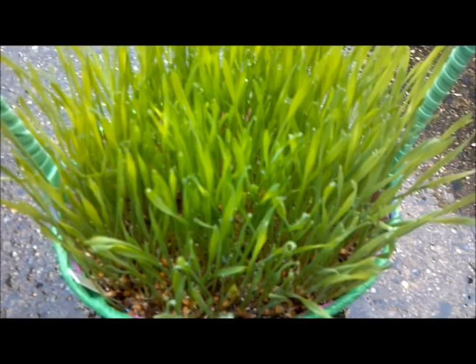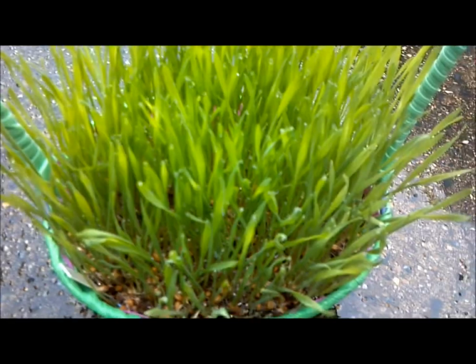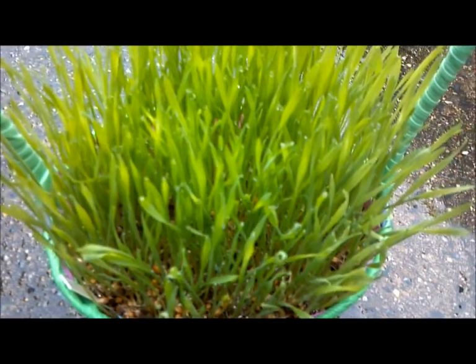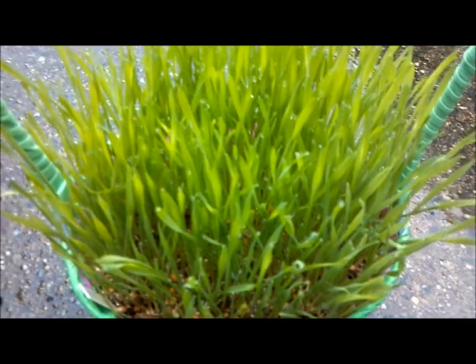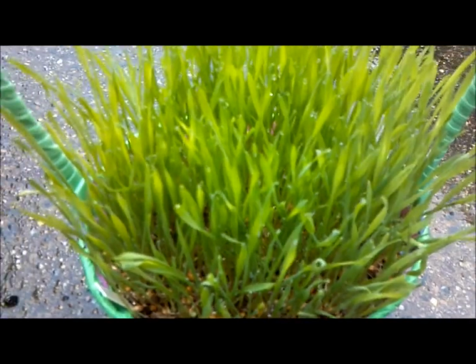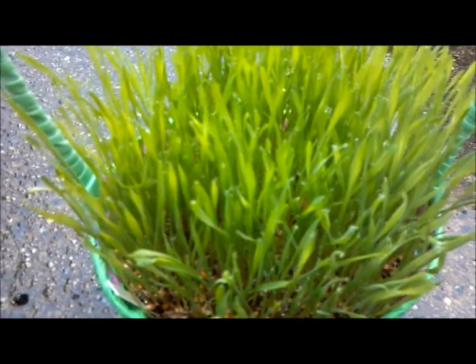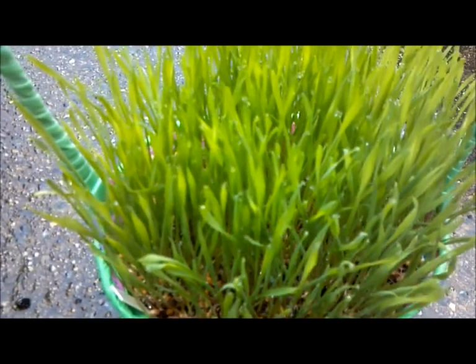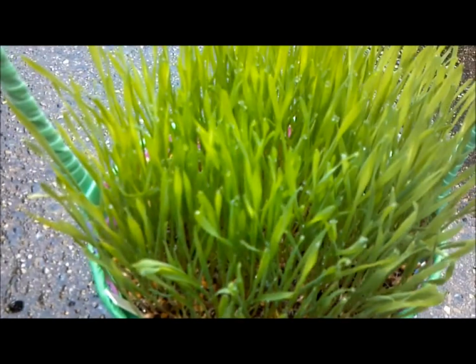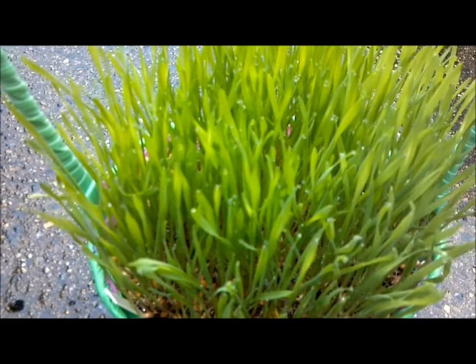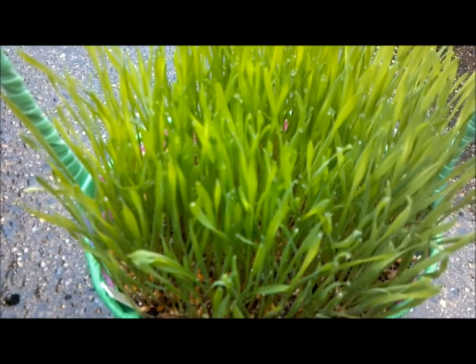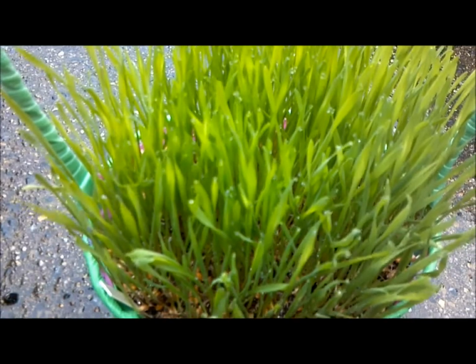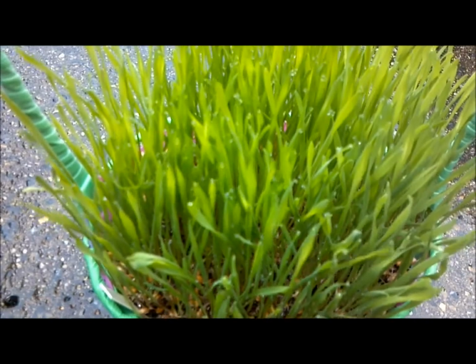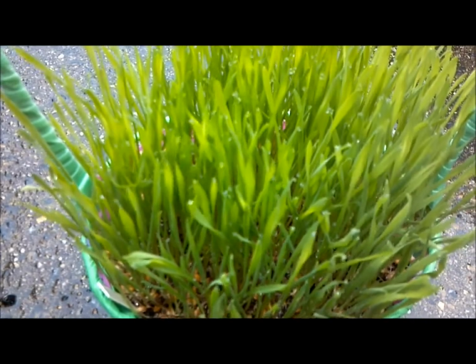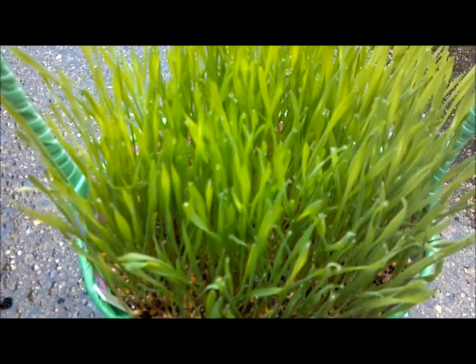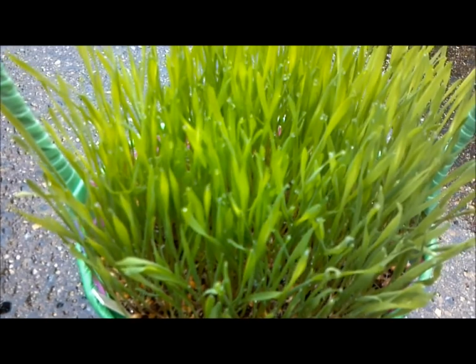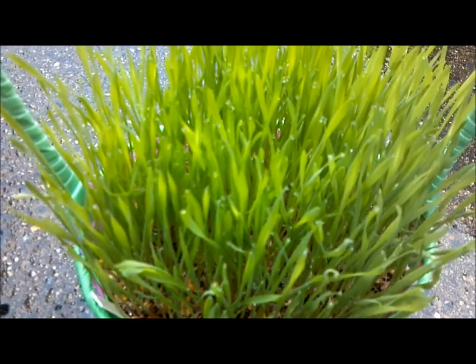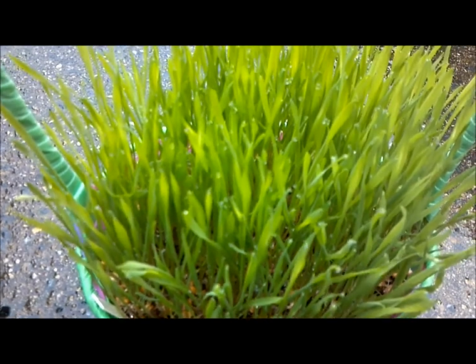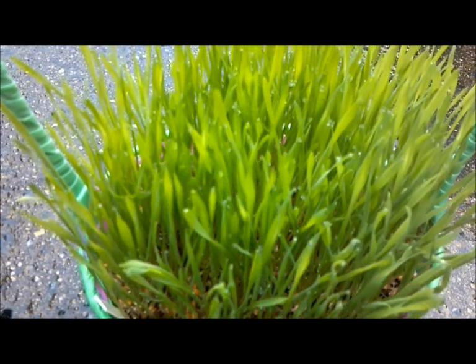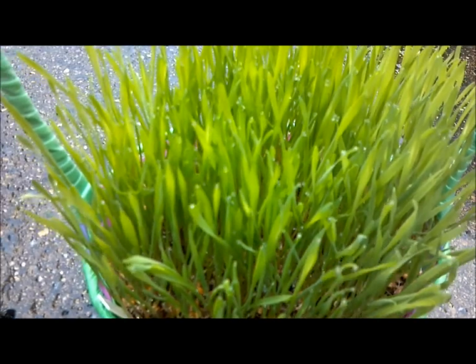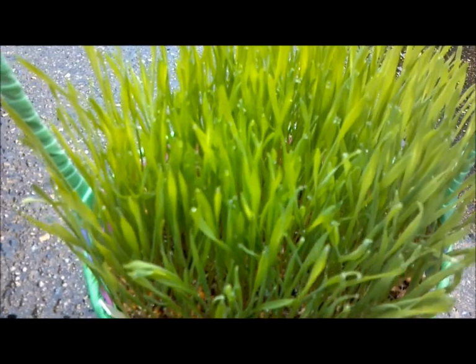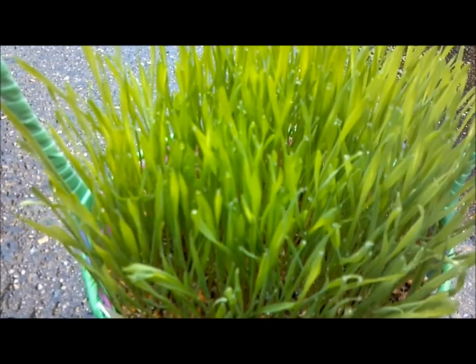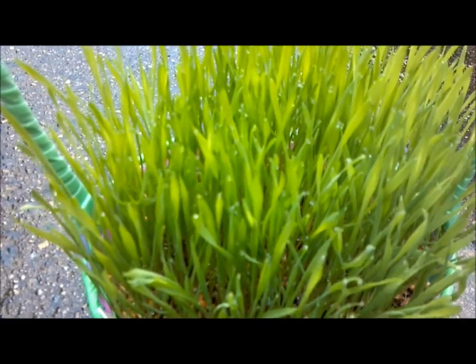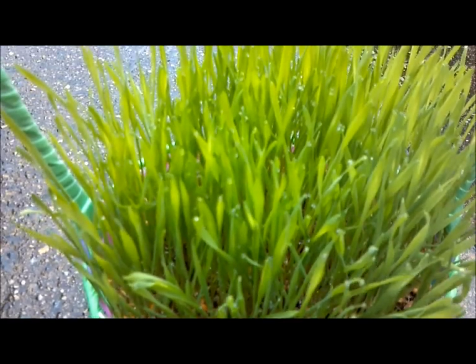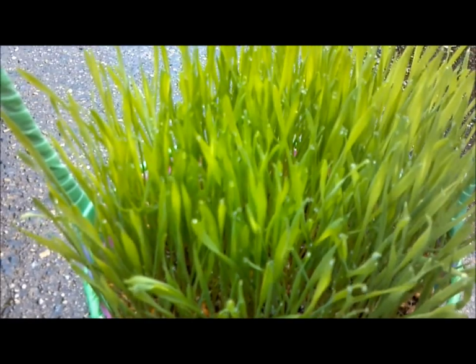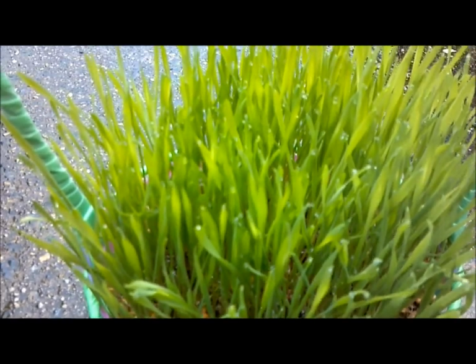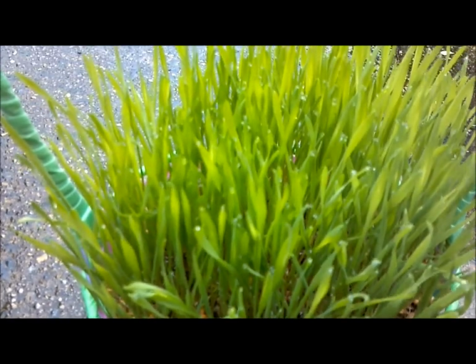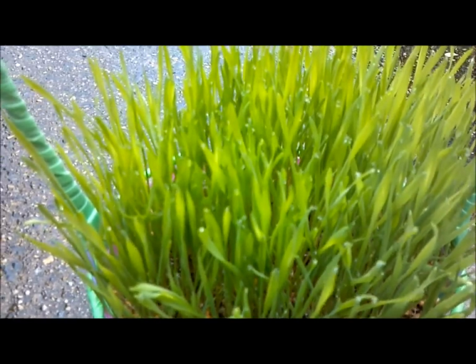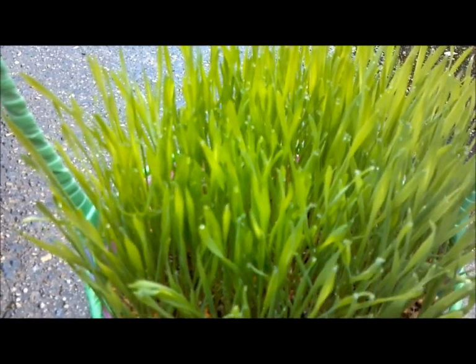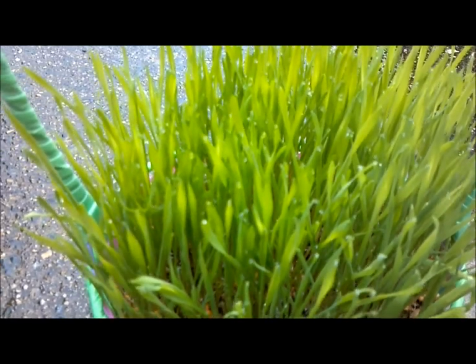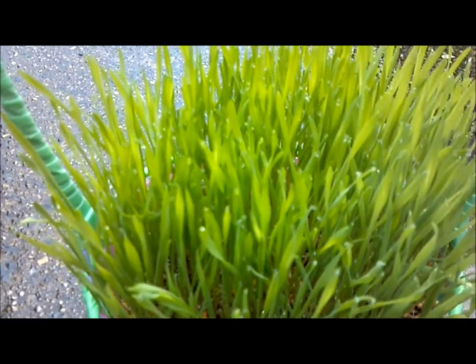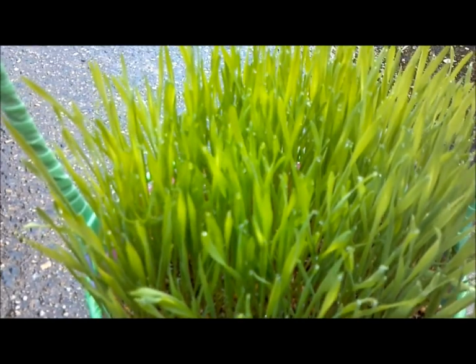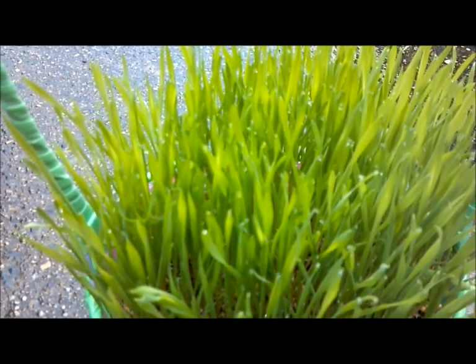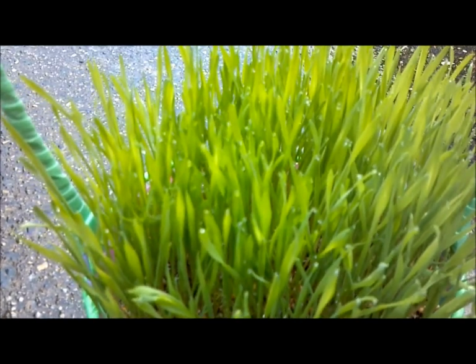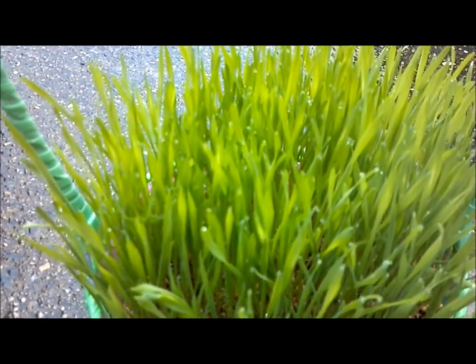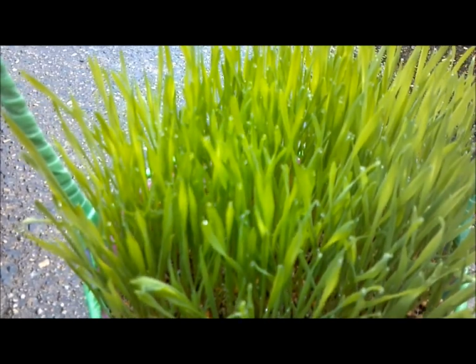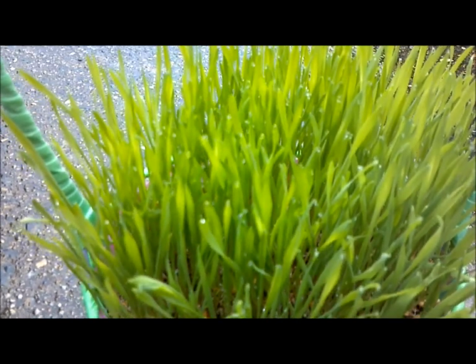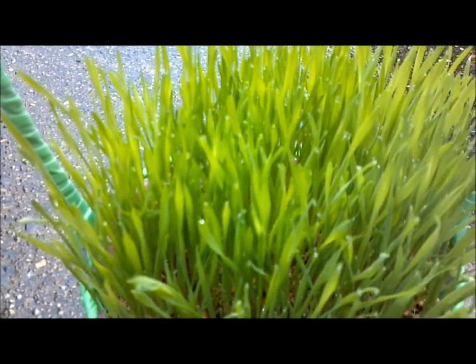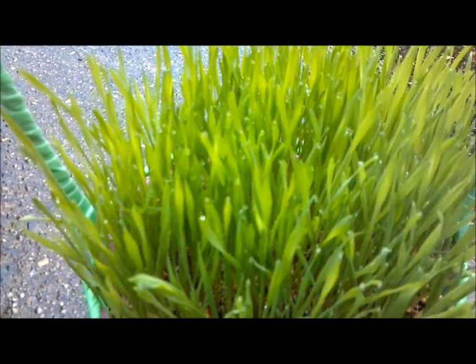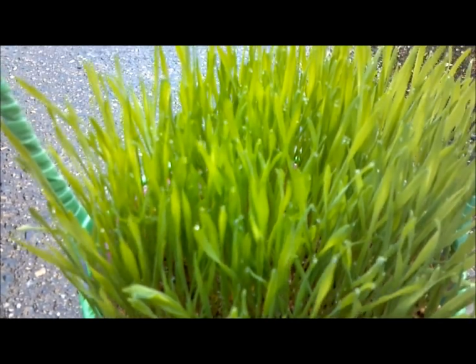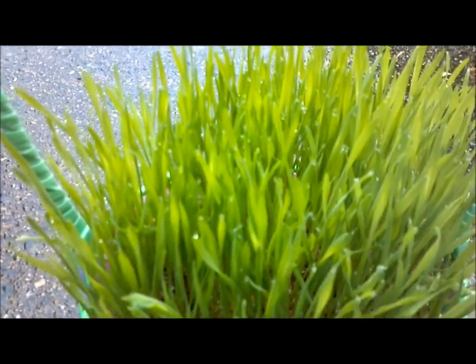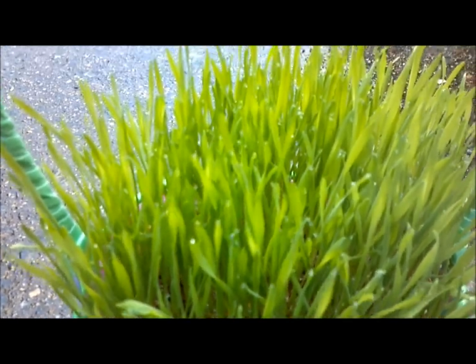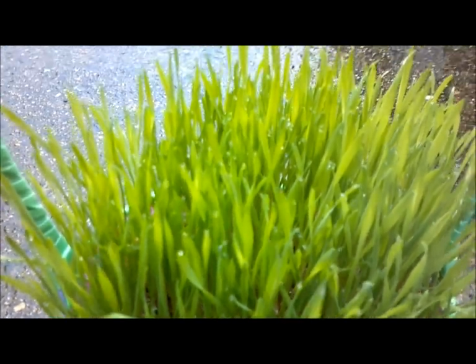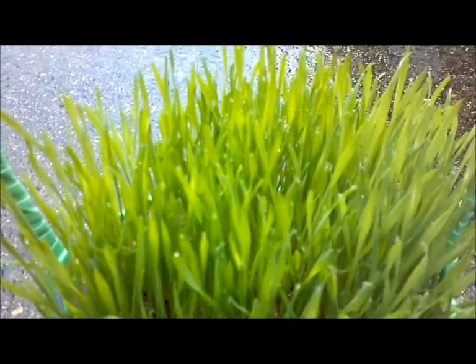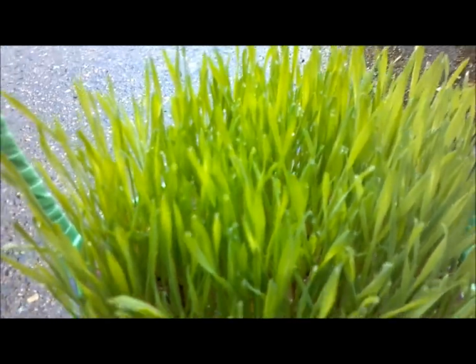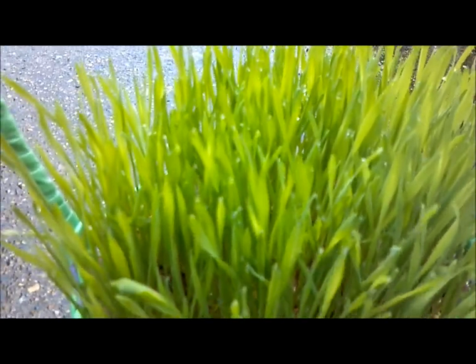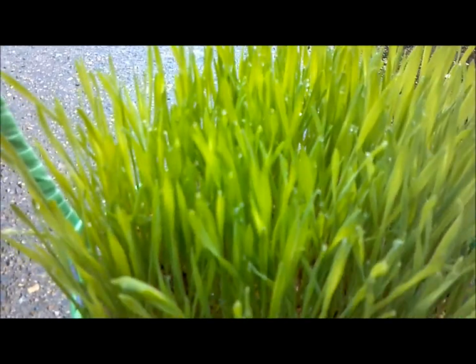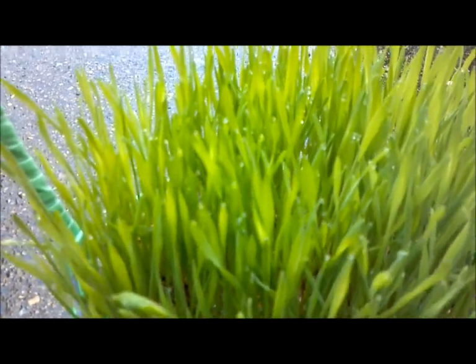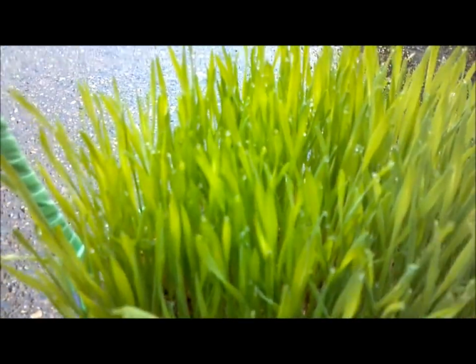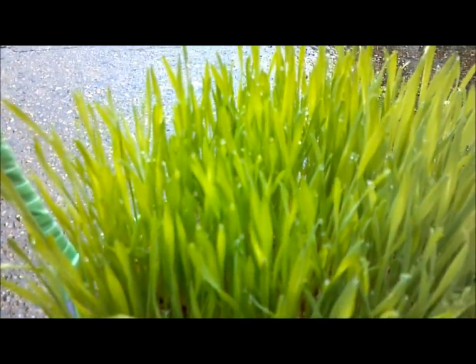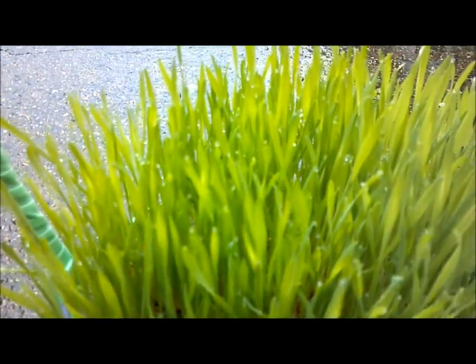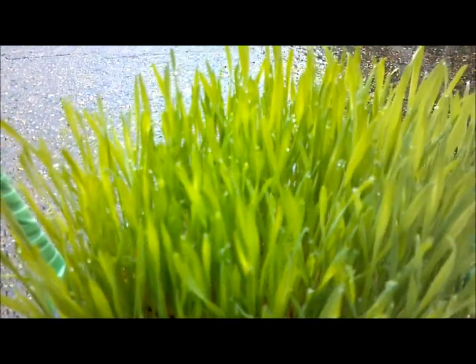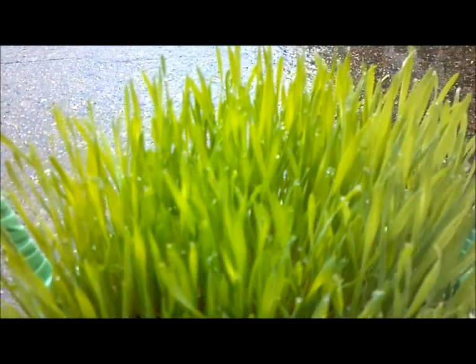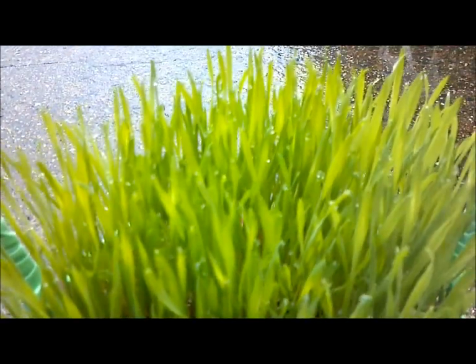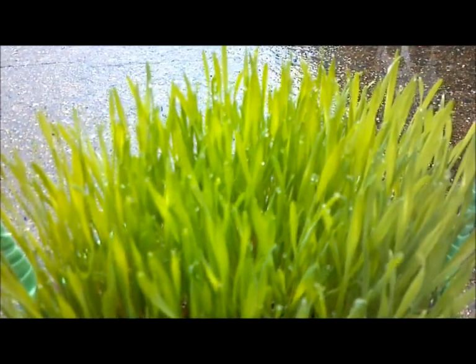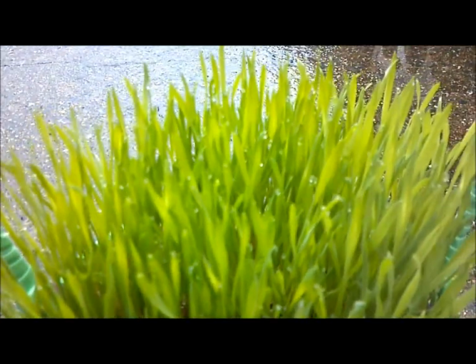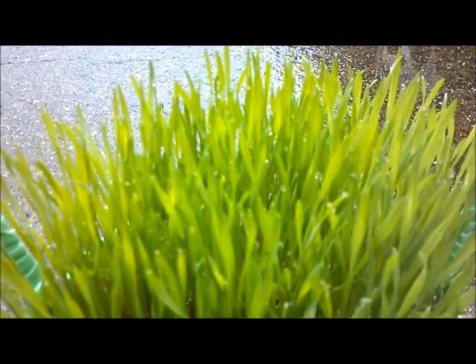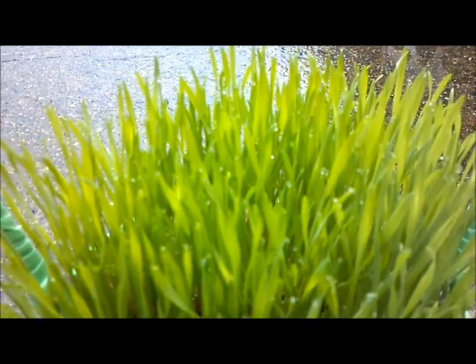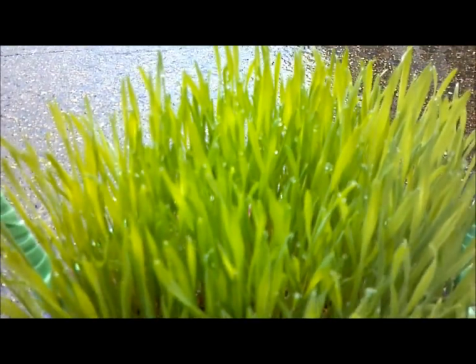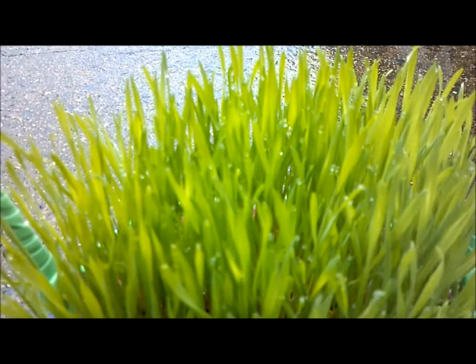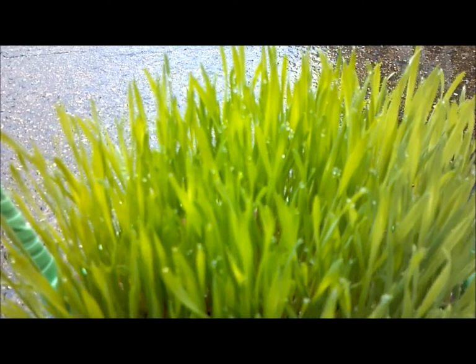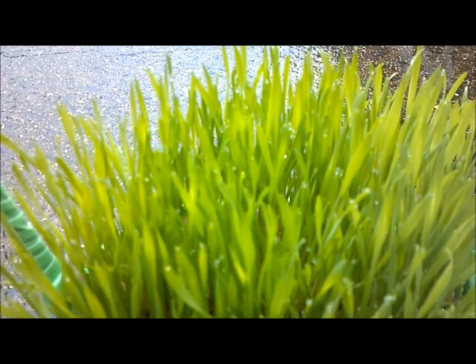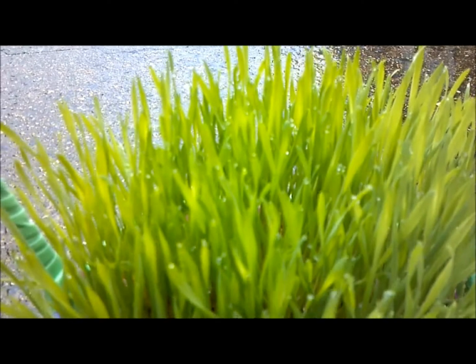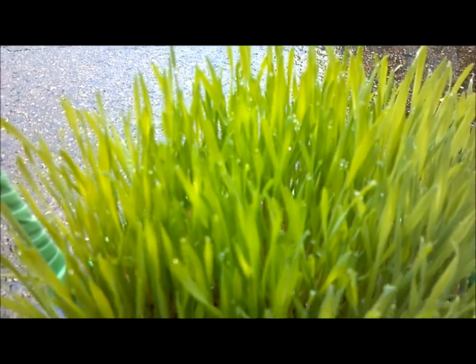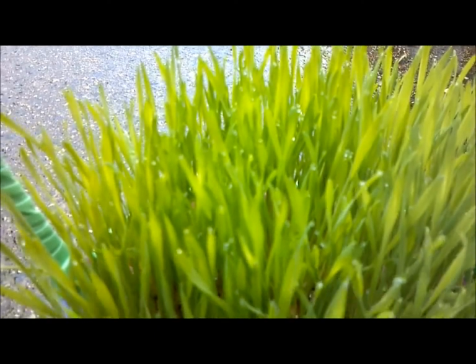One of the awesome things that wheatgrass does is every morning the dew settles on the little tips of the grass. Isn't that sweet?